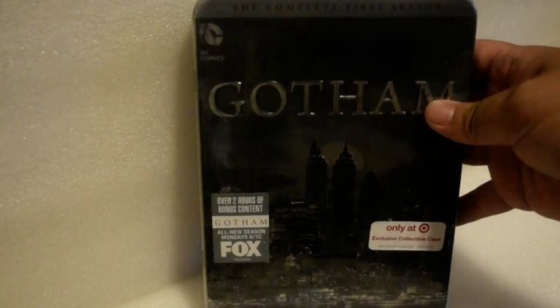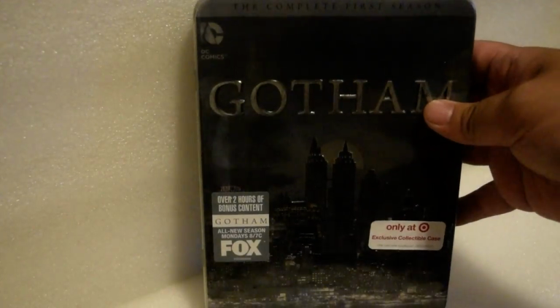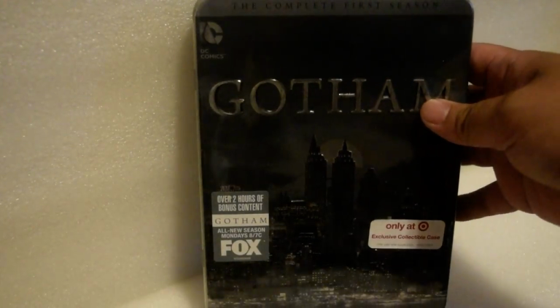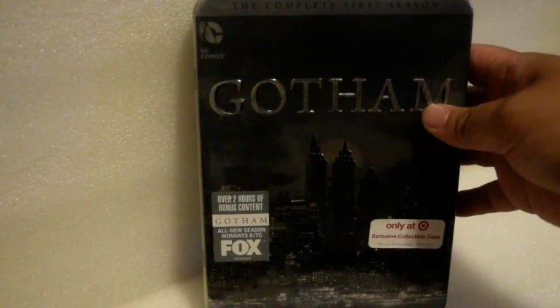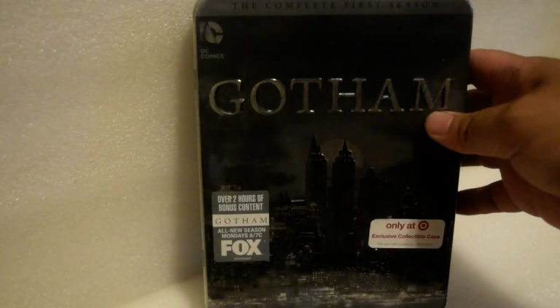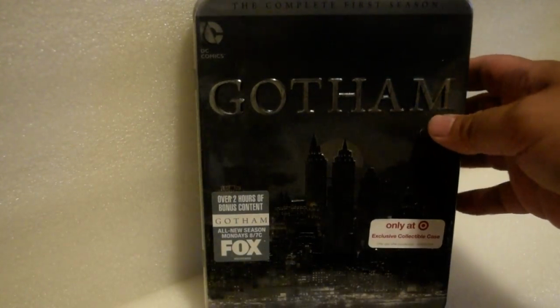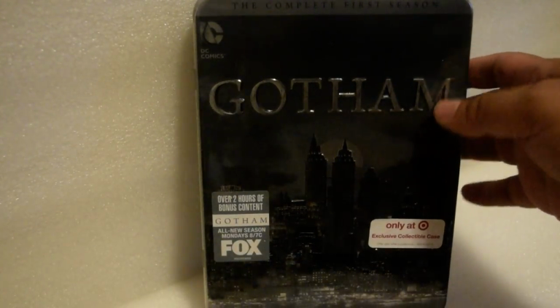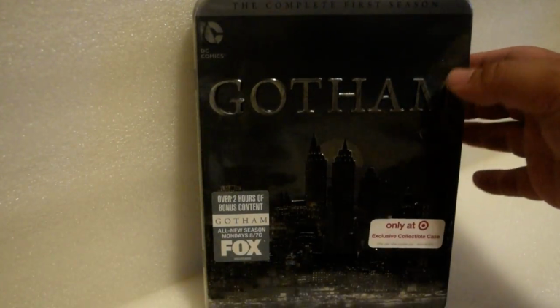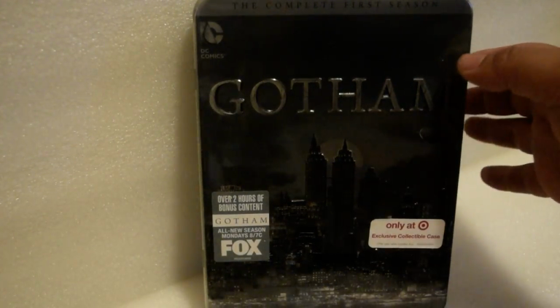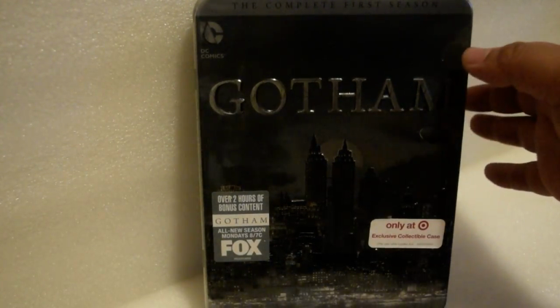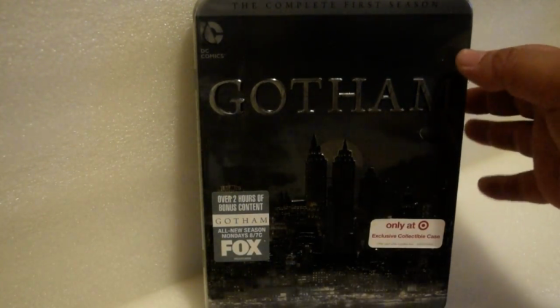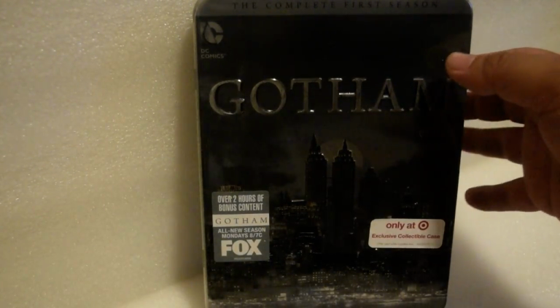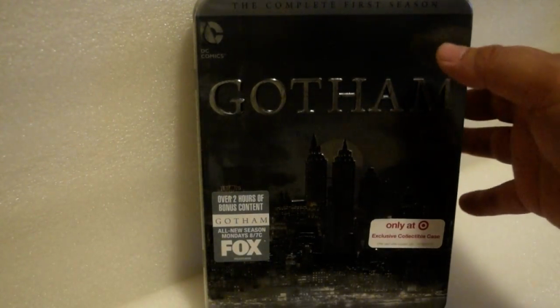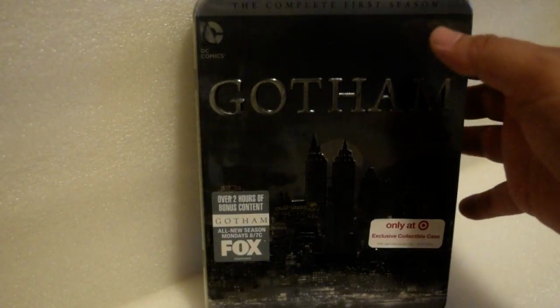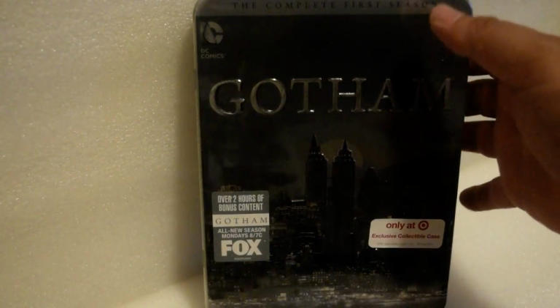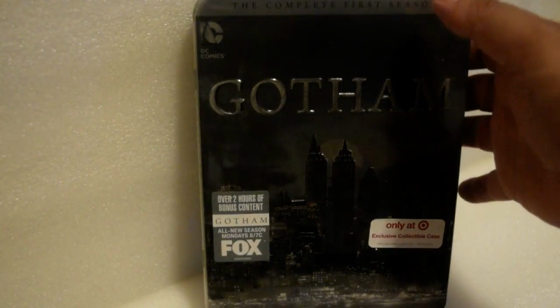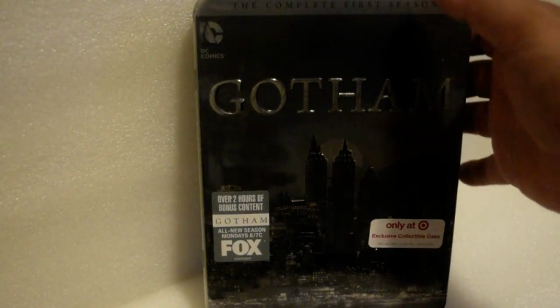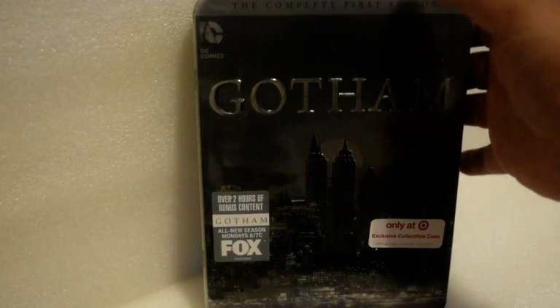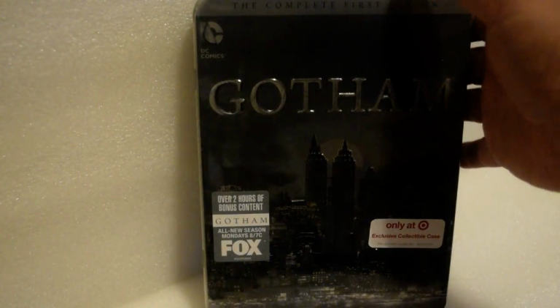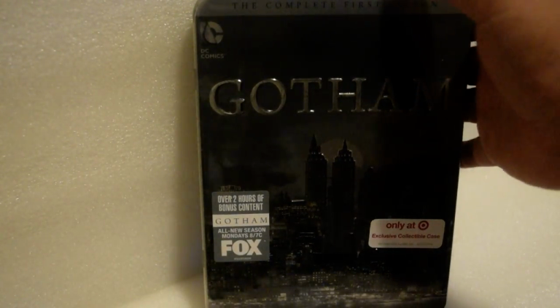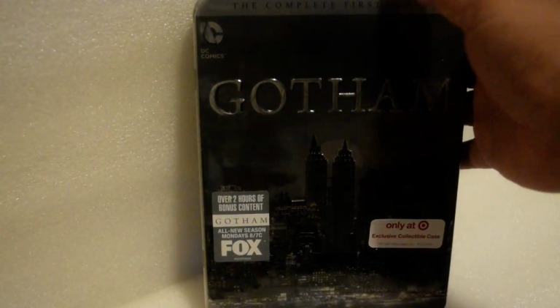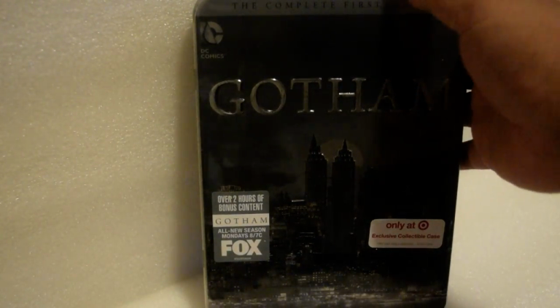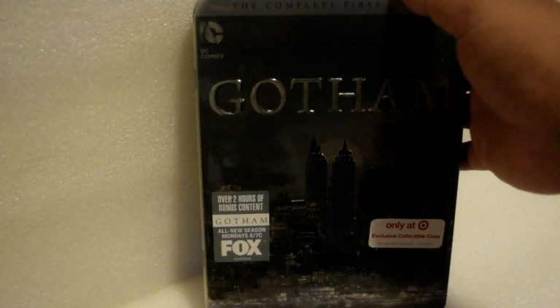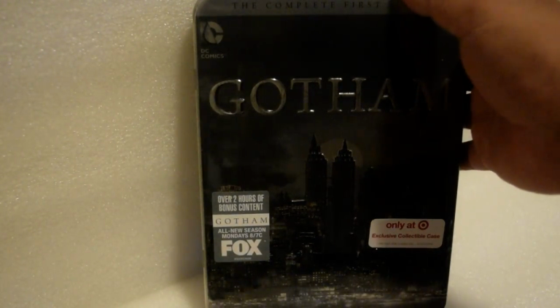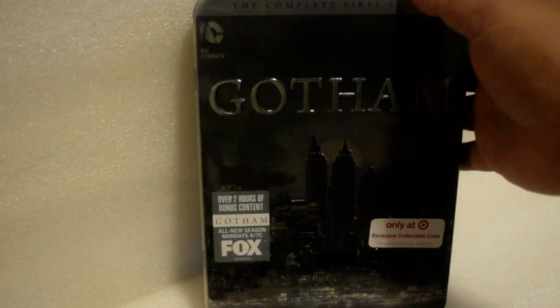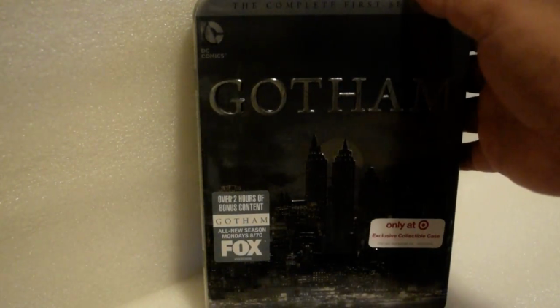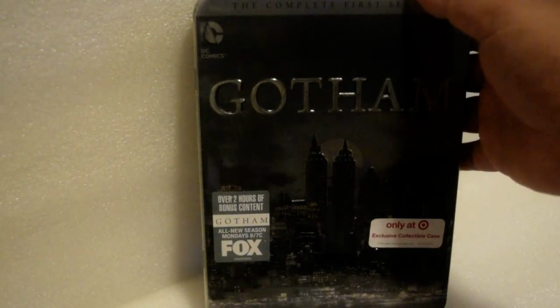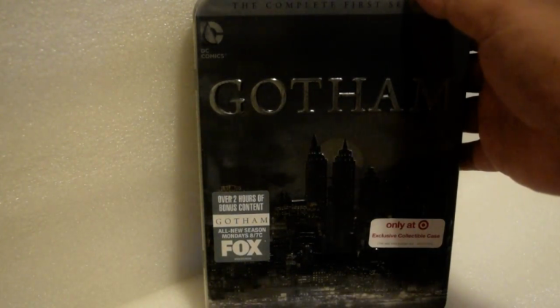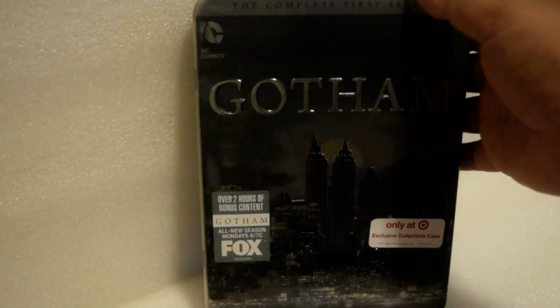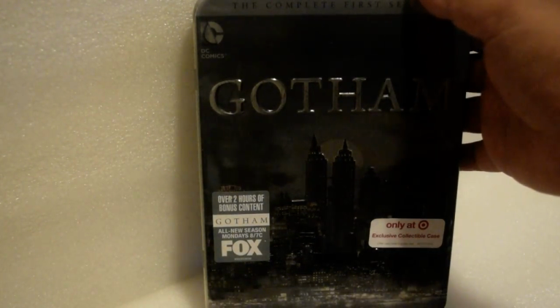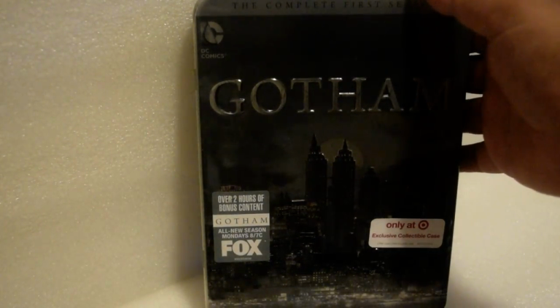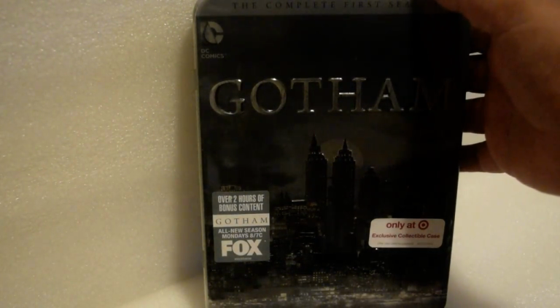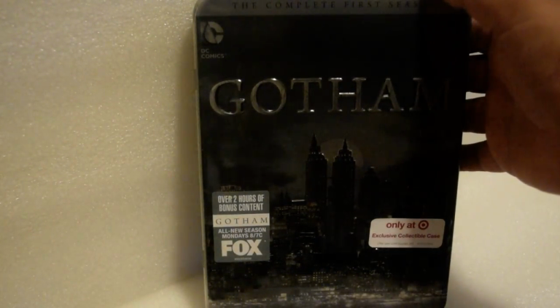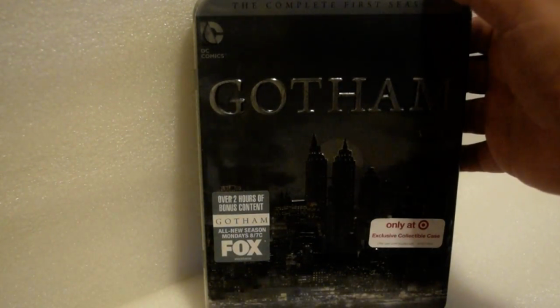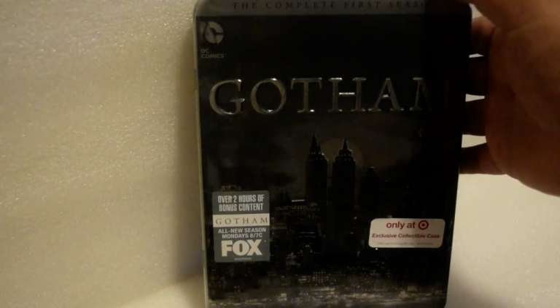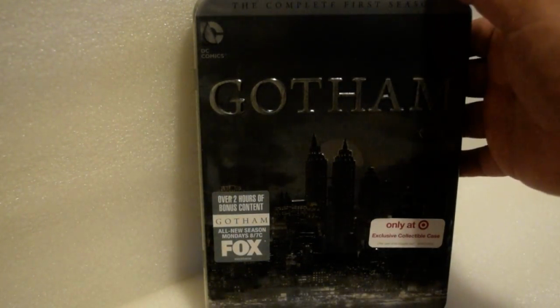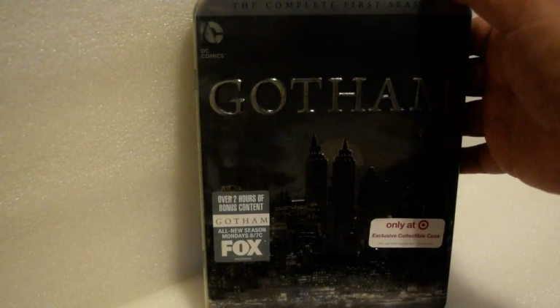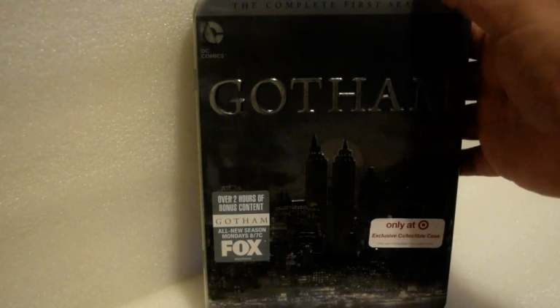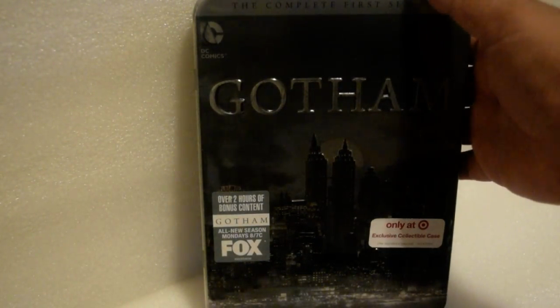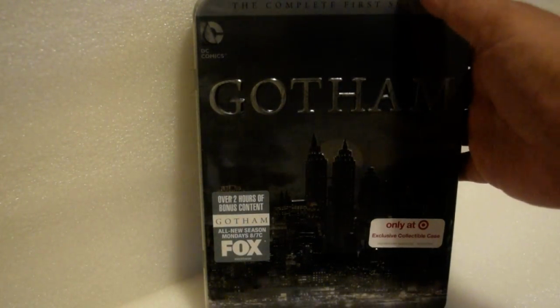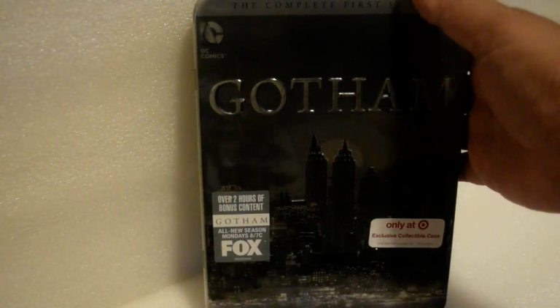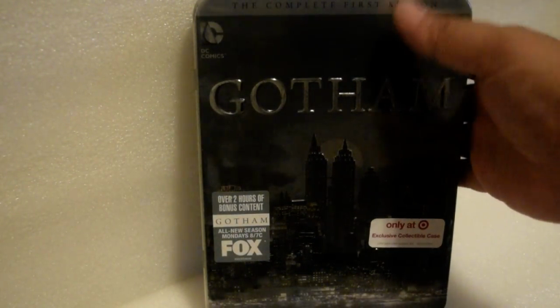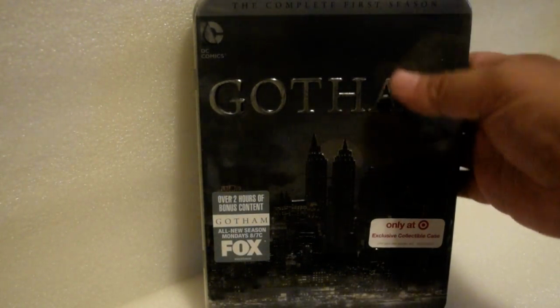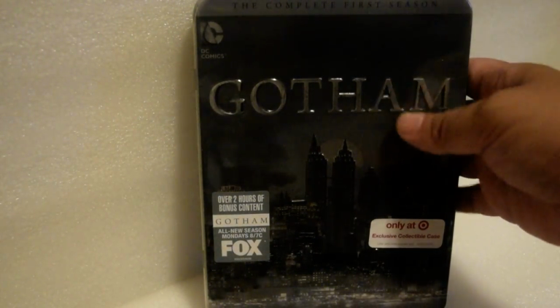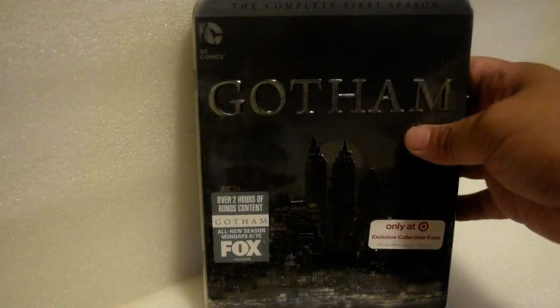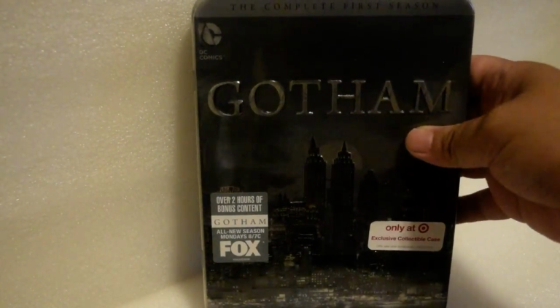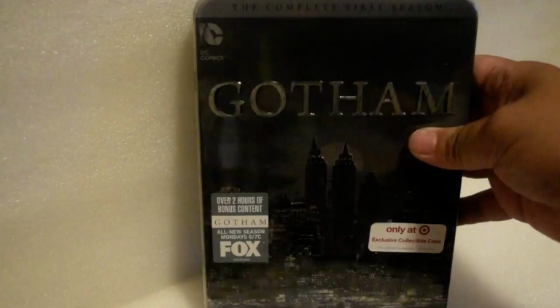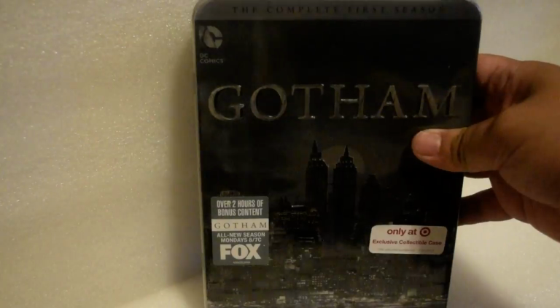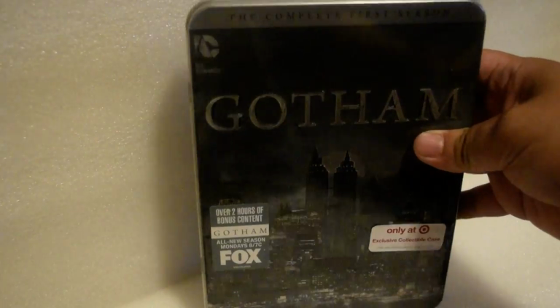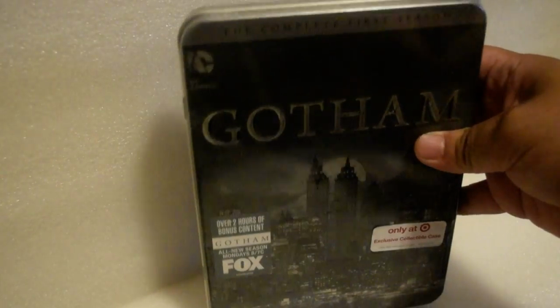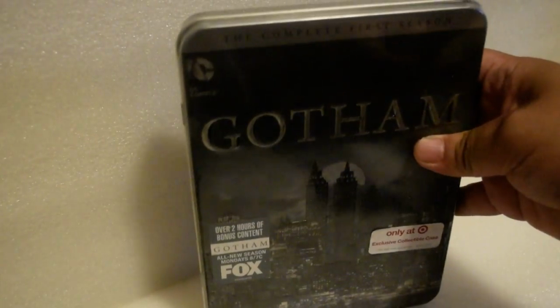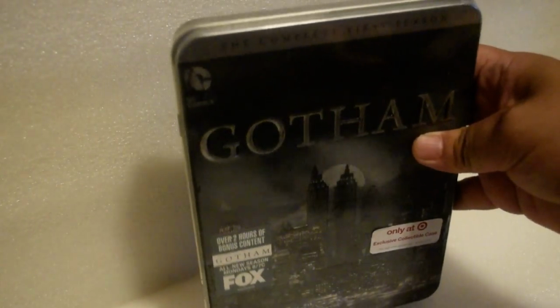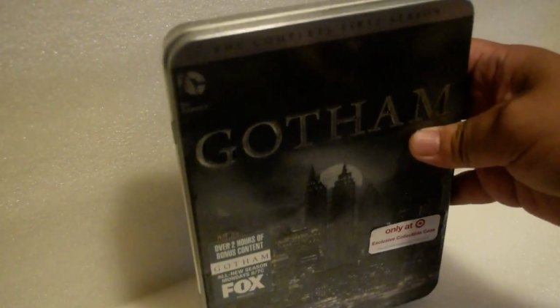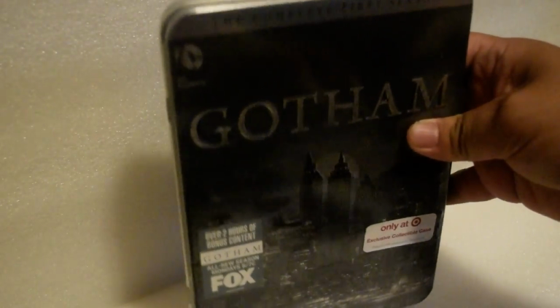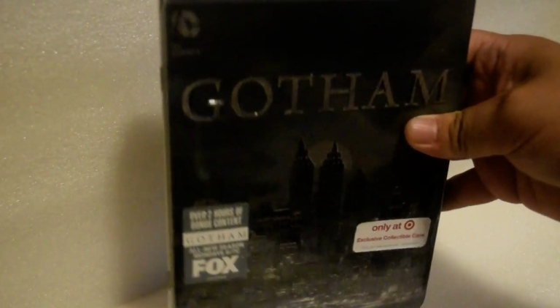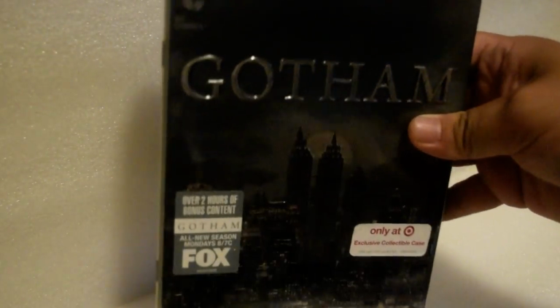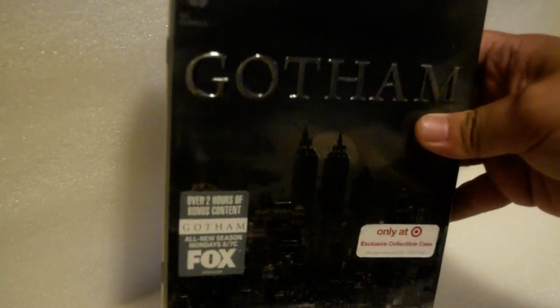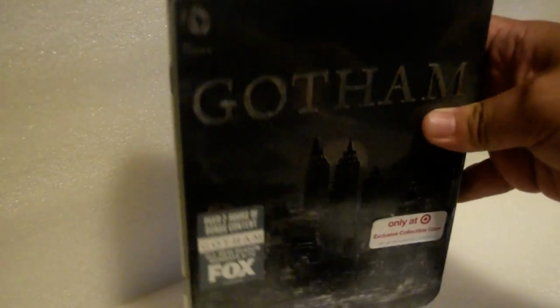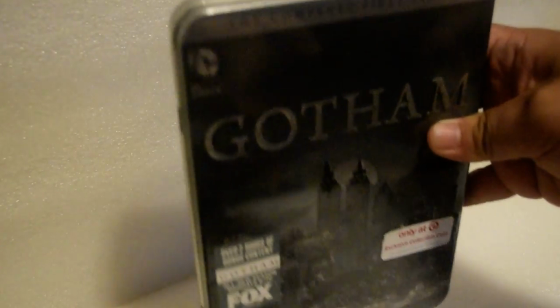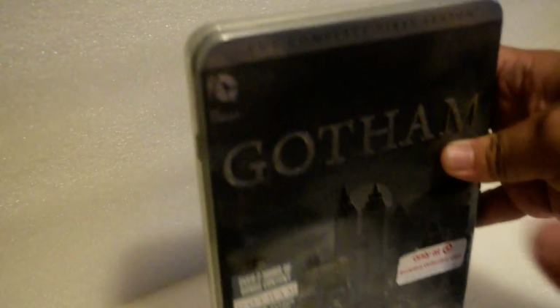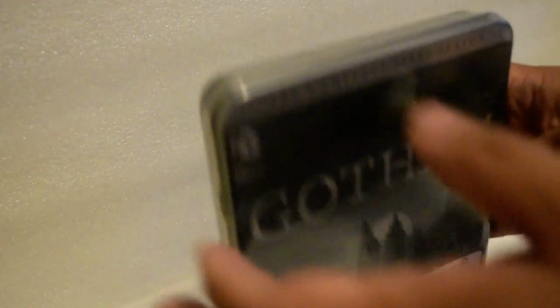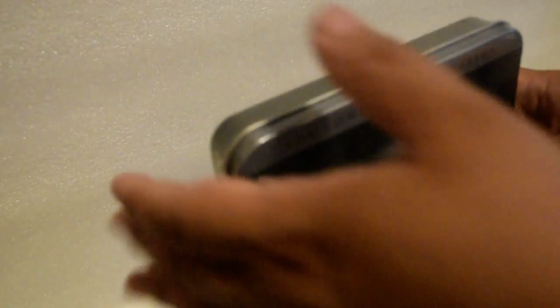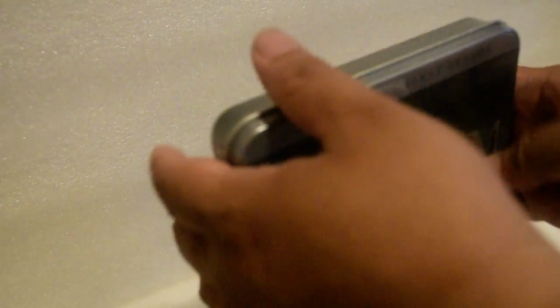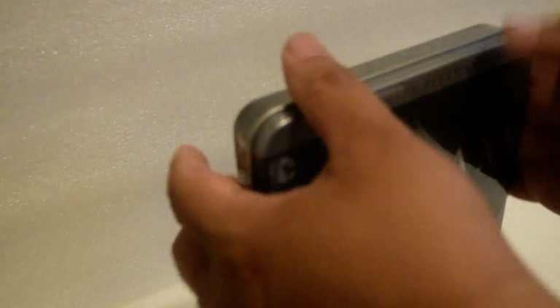I got the DVD version — it's over two hours of bonus content. Alright, let's get this unwrapping started.